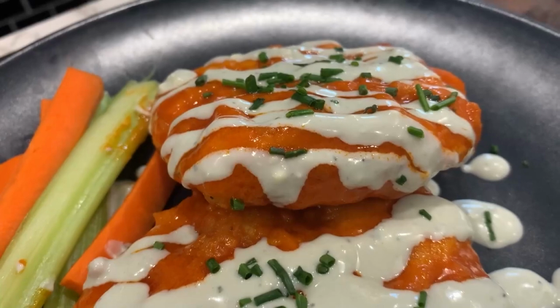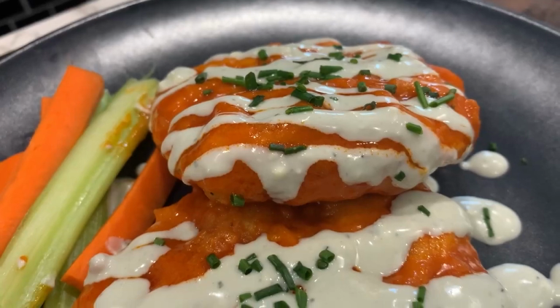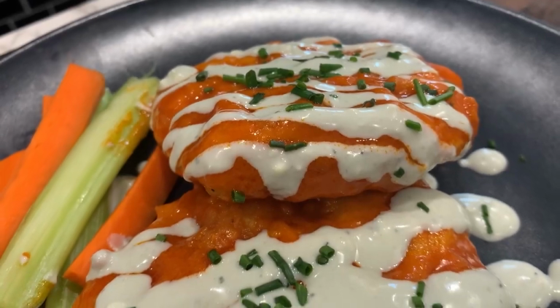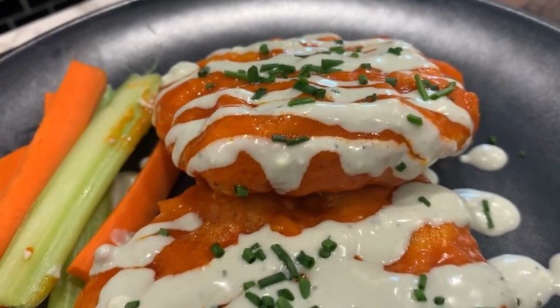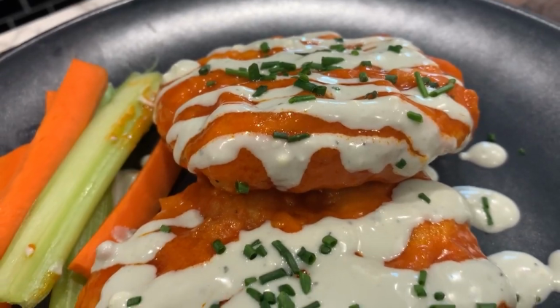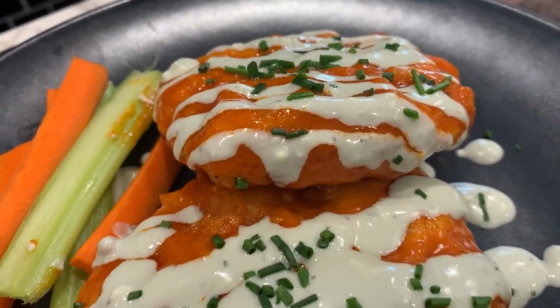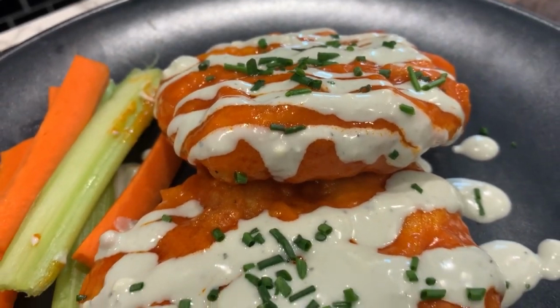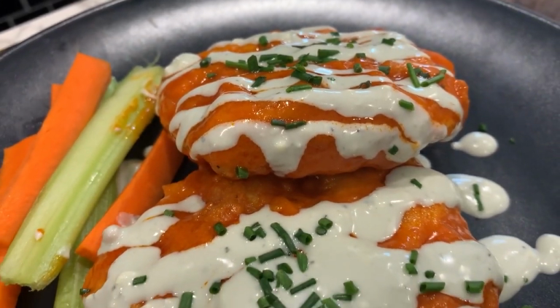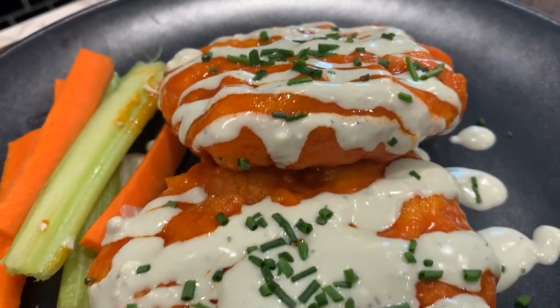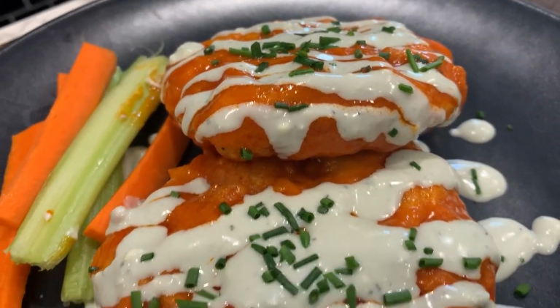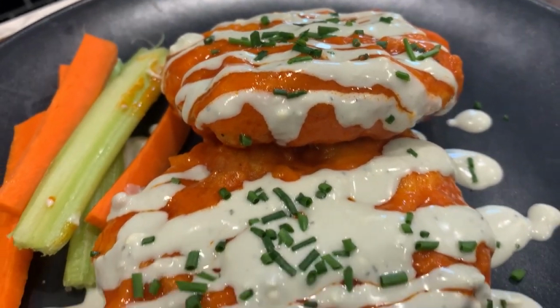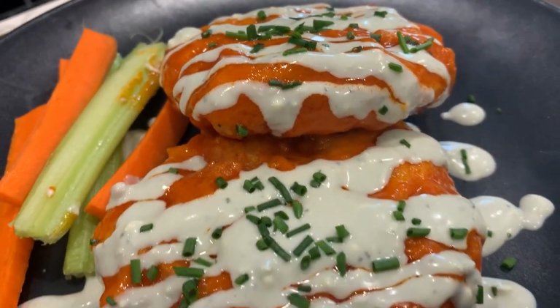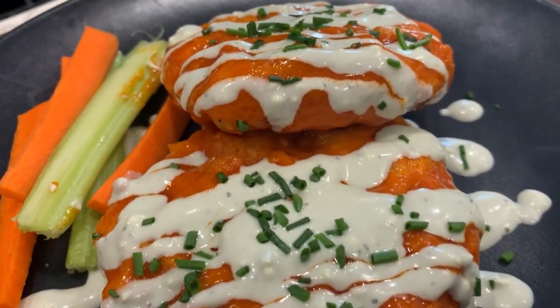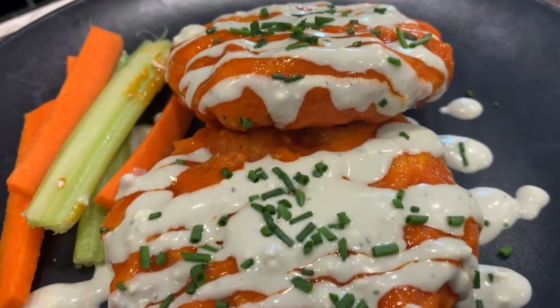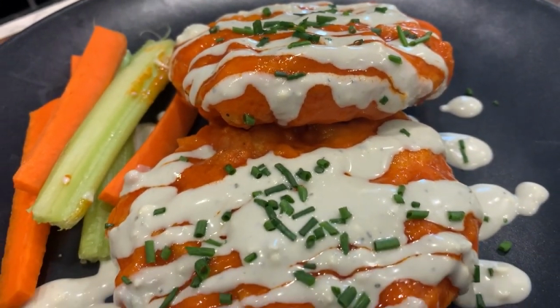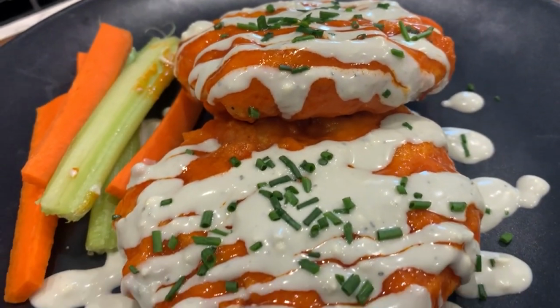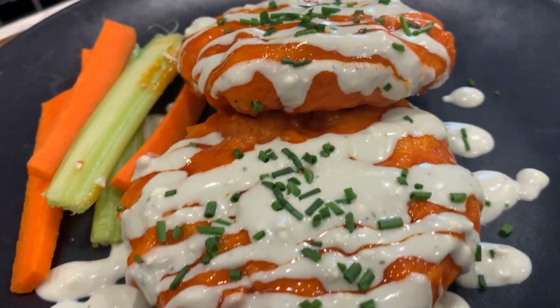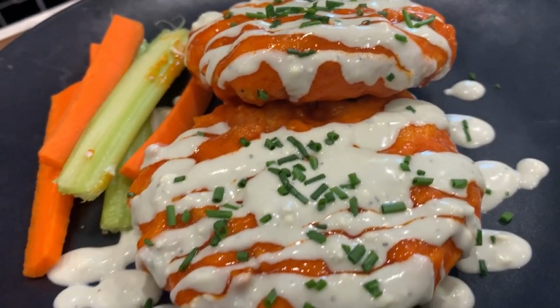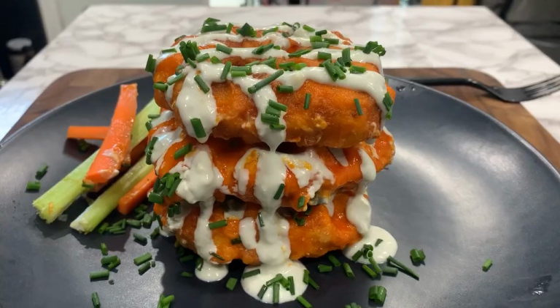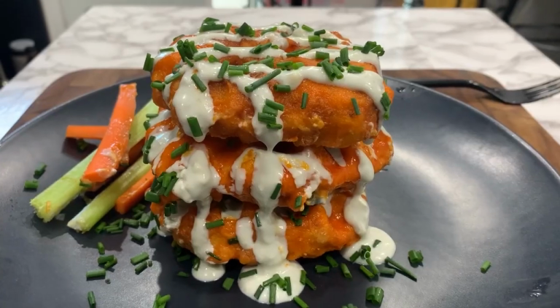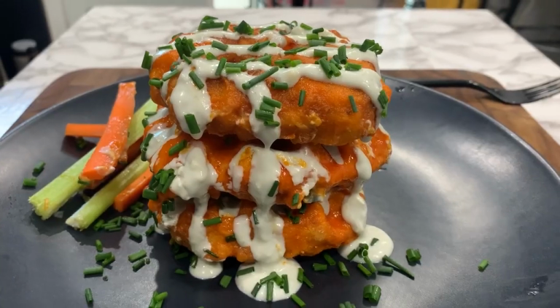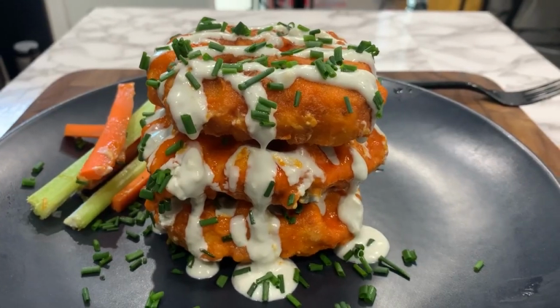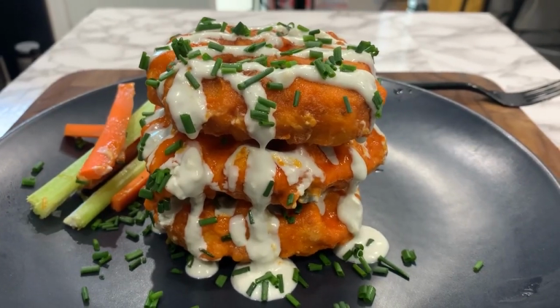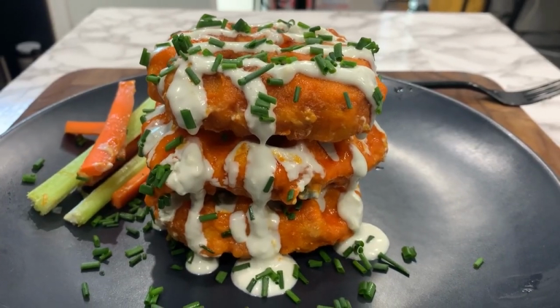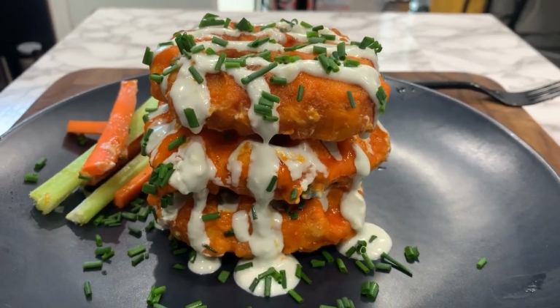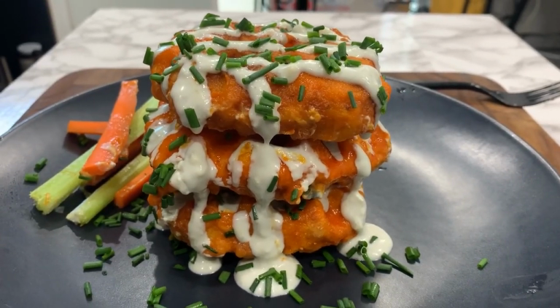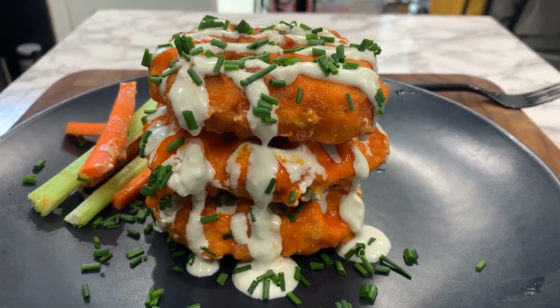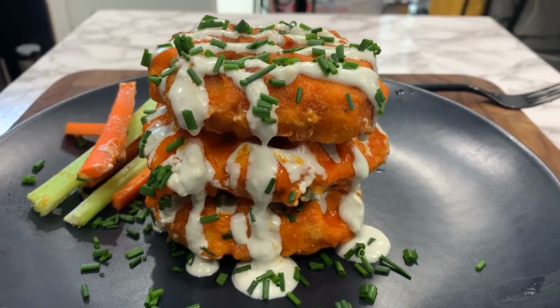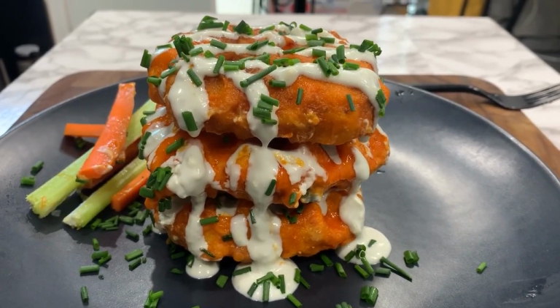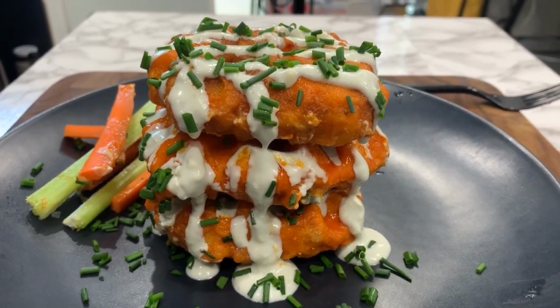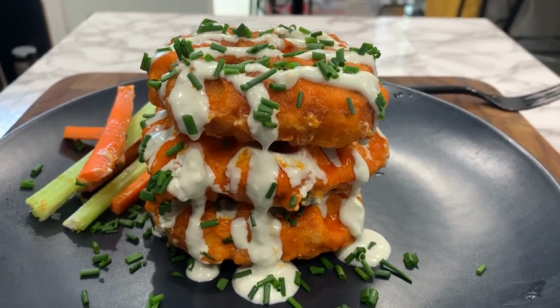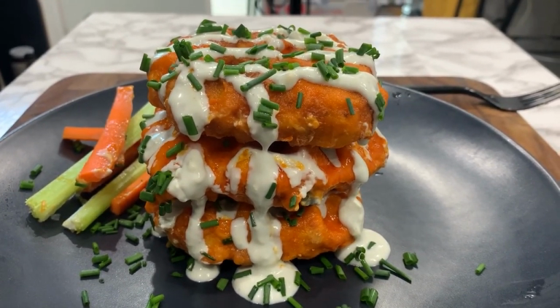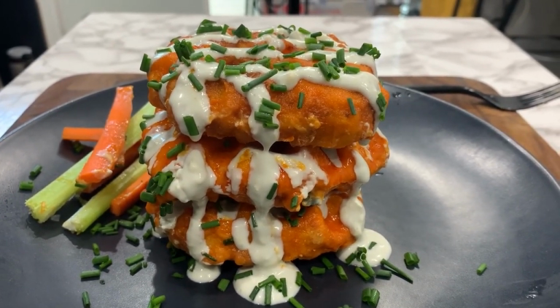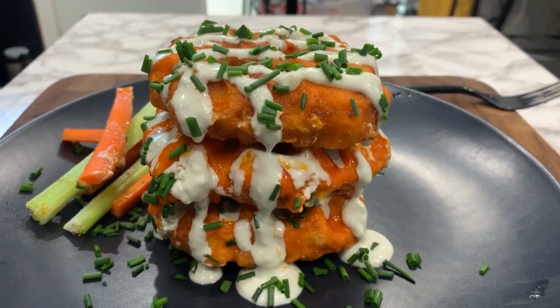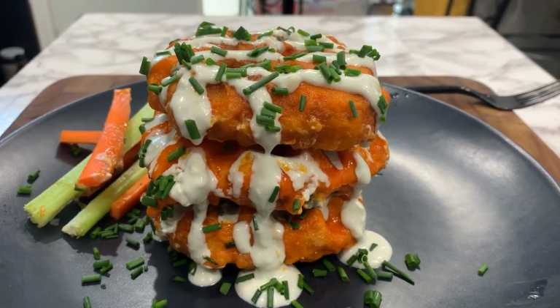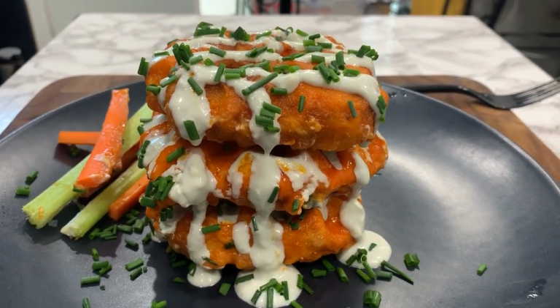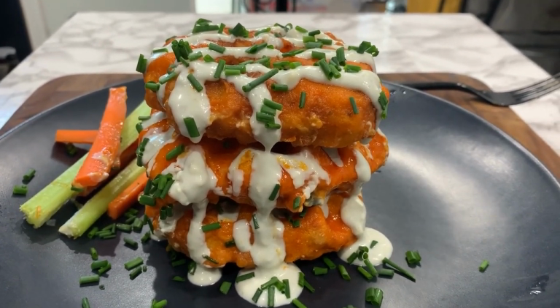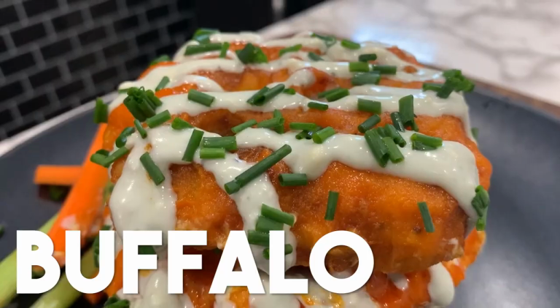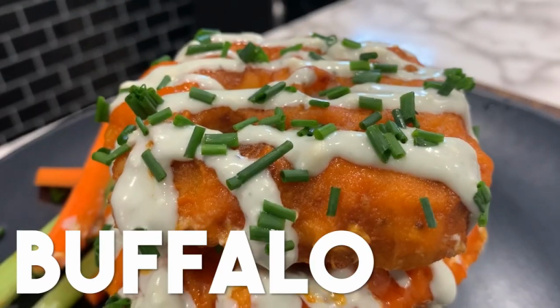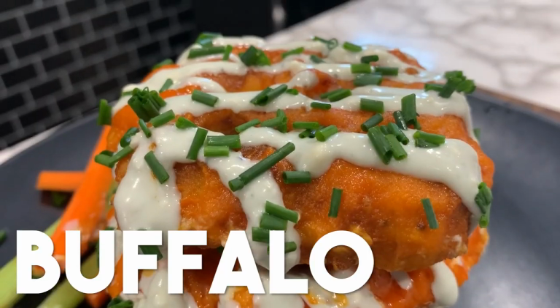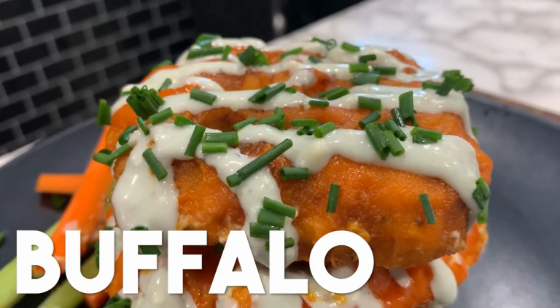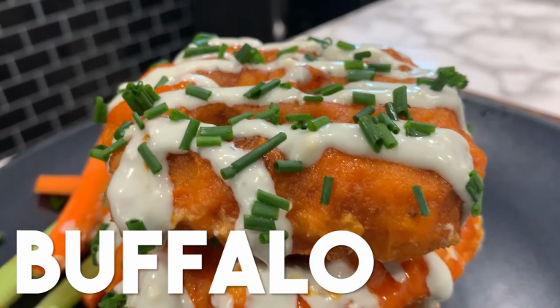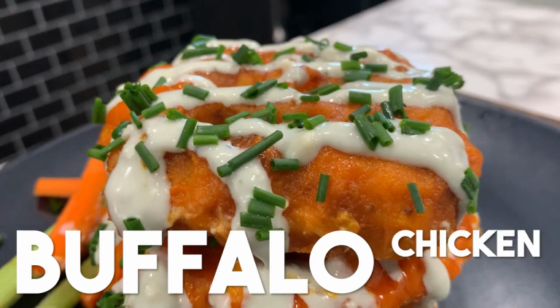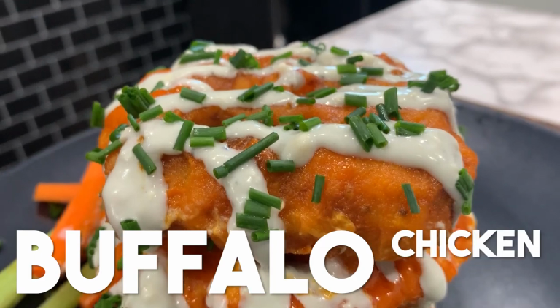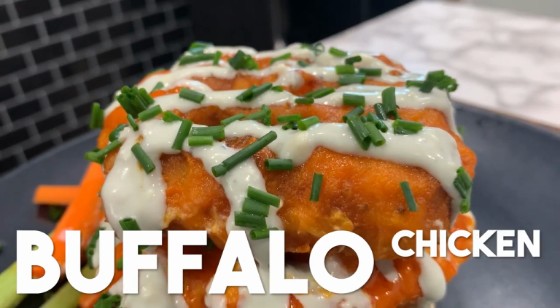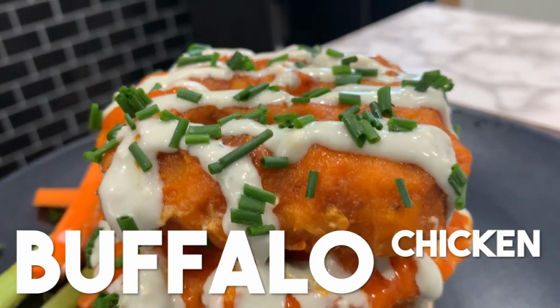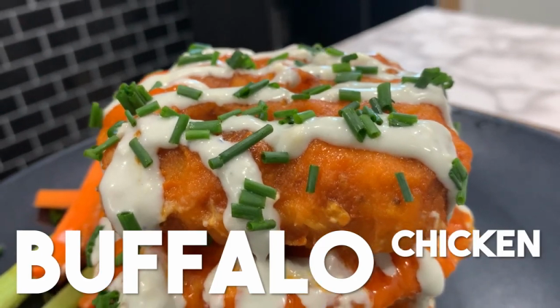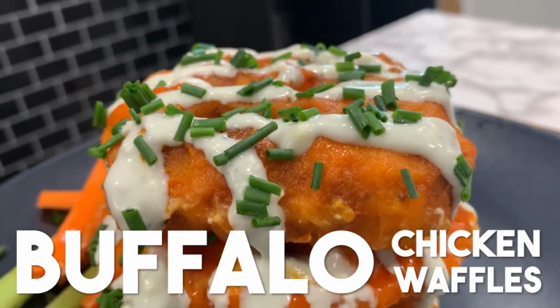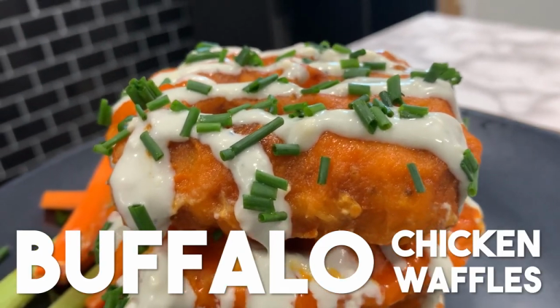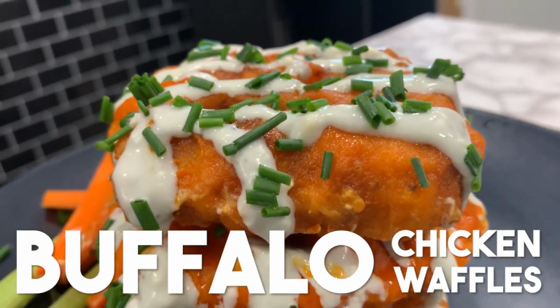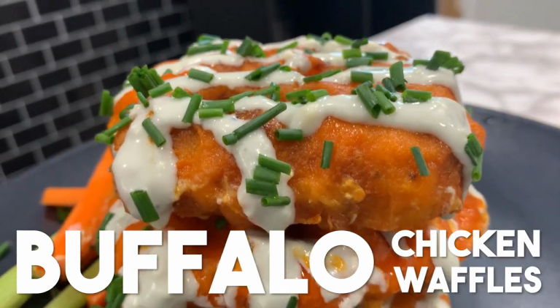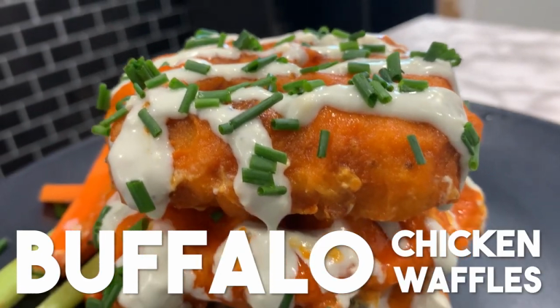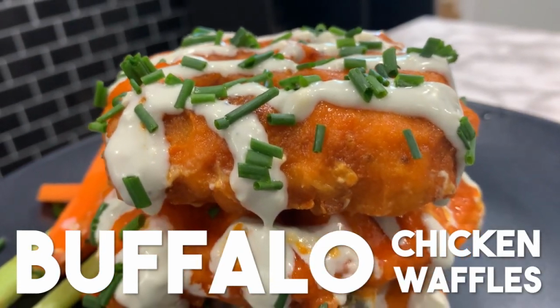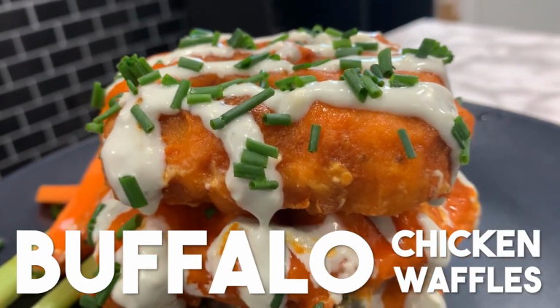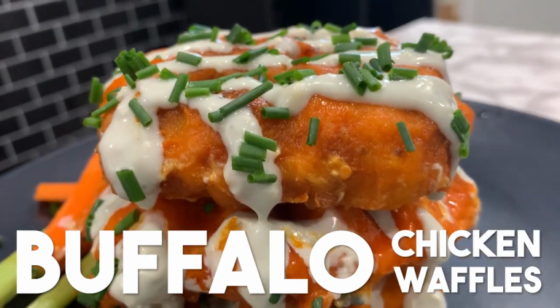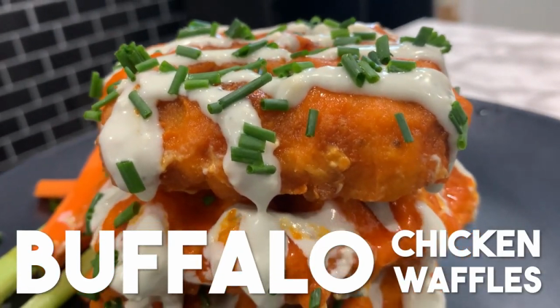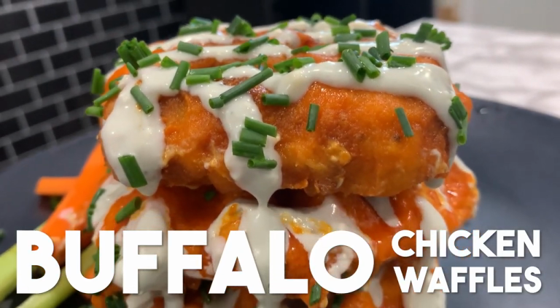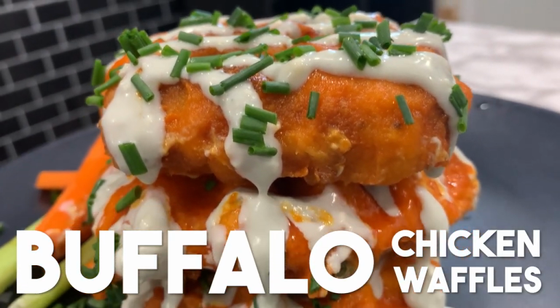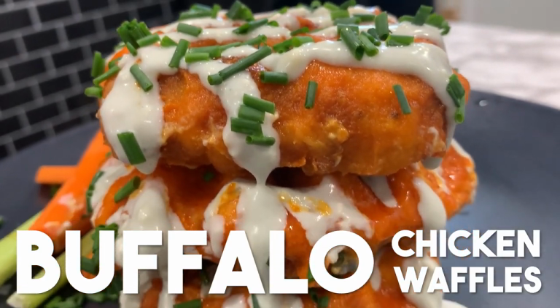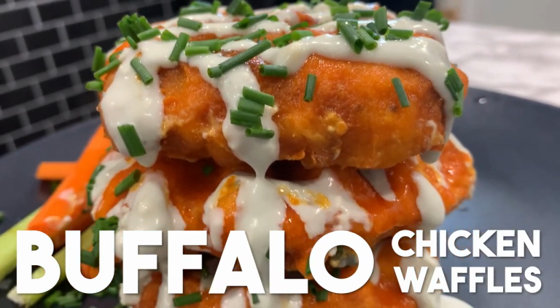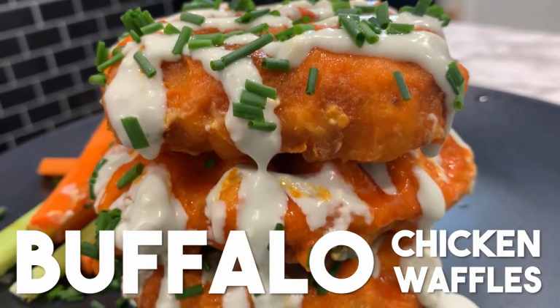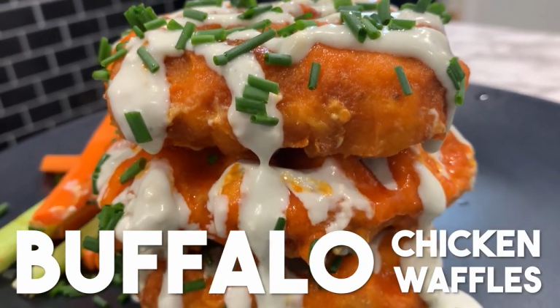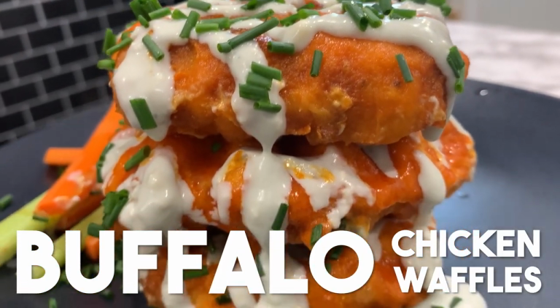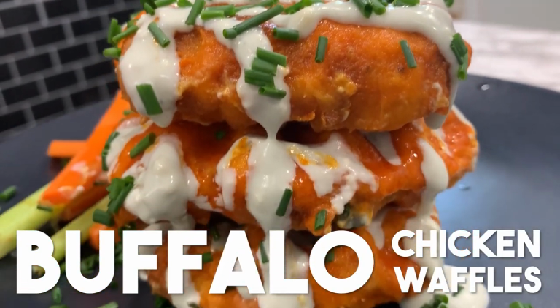What's up, everybody? Welcome back to my channel. I'm Josh Elkin, and today I'm making buffalo chicken waffles. Let's get on with the recipe.